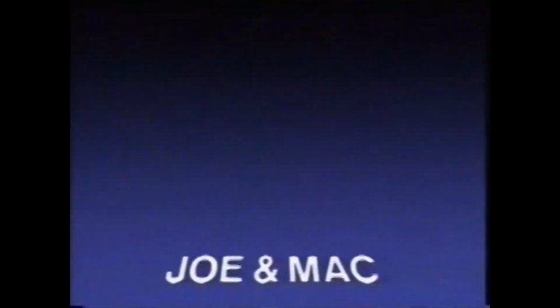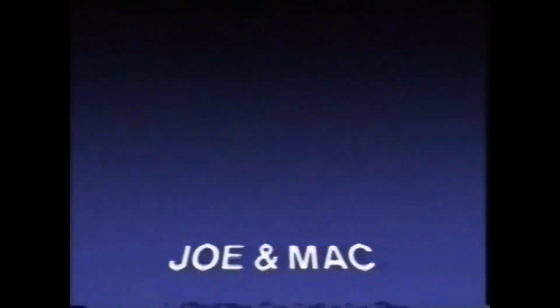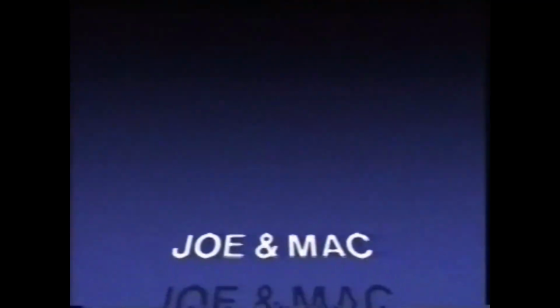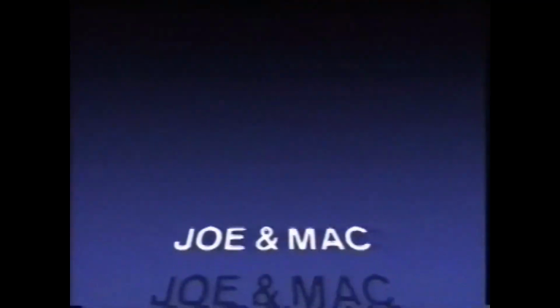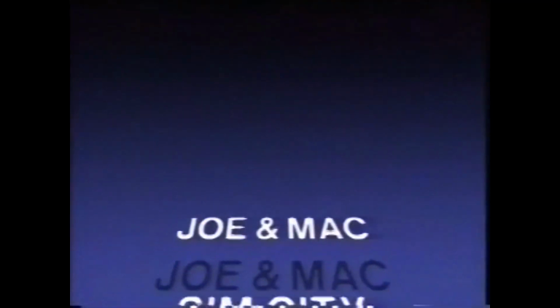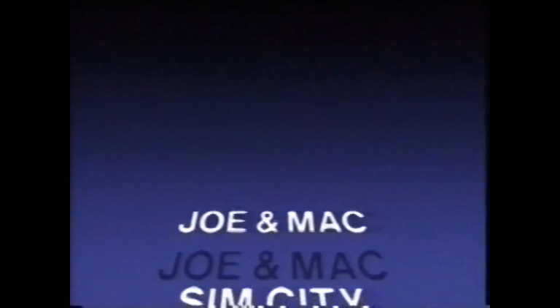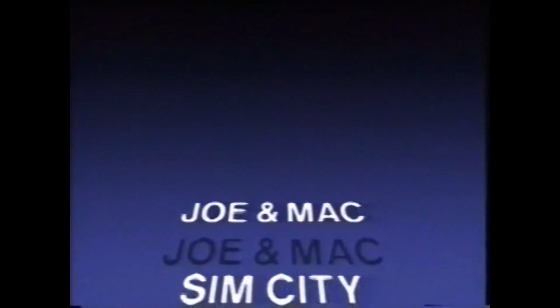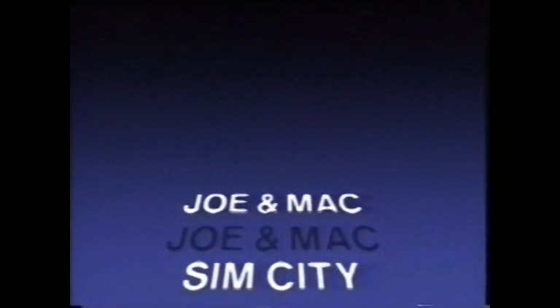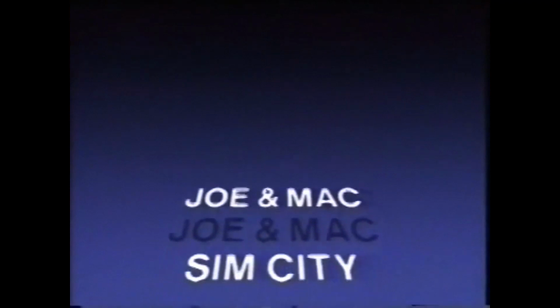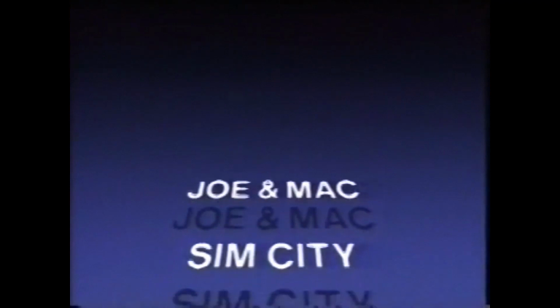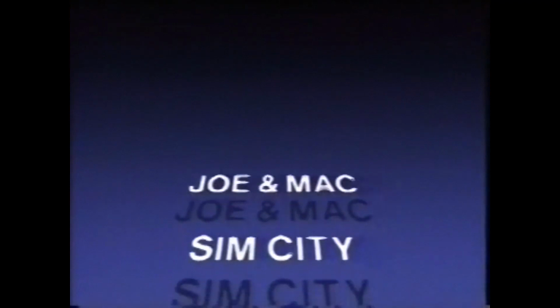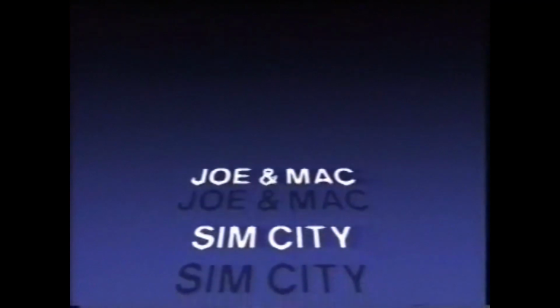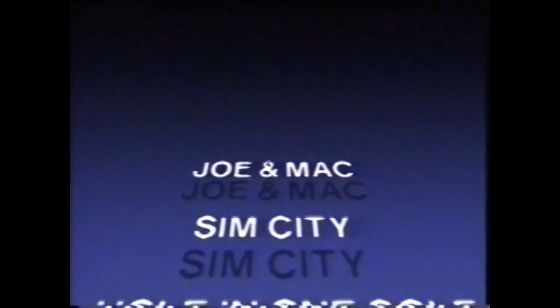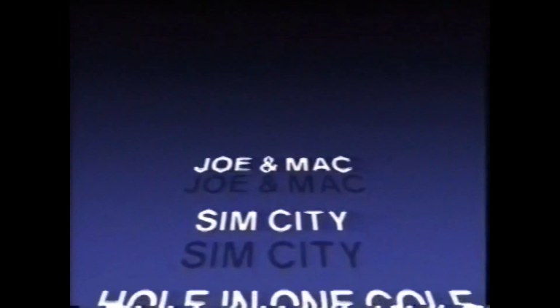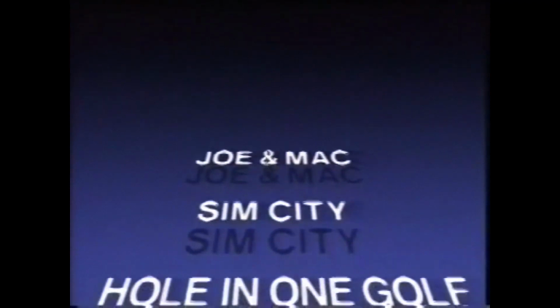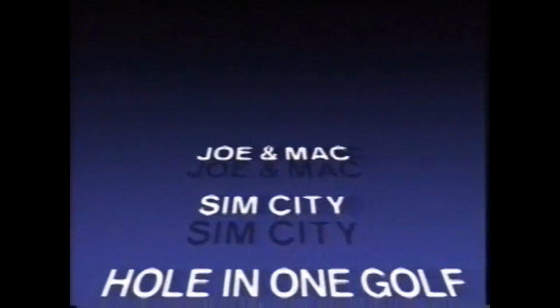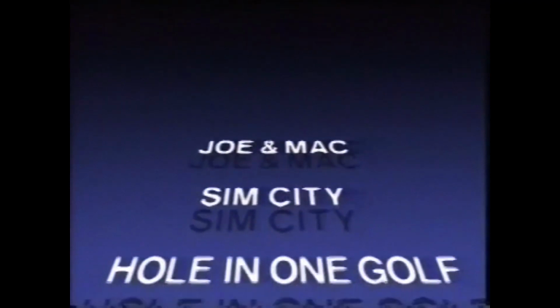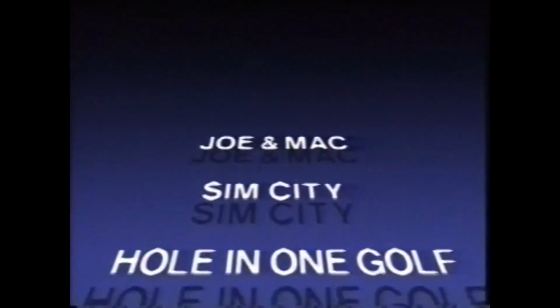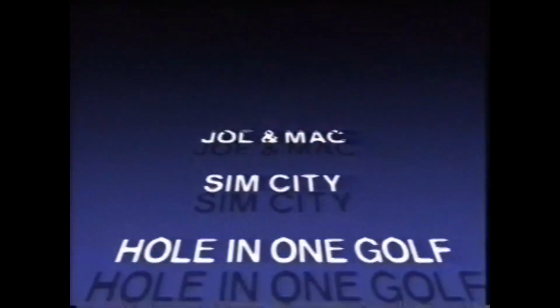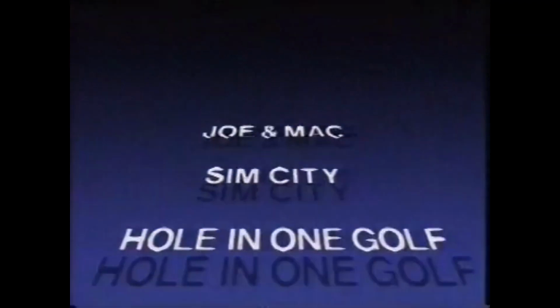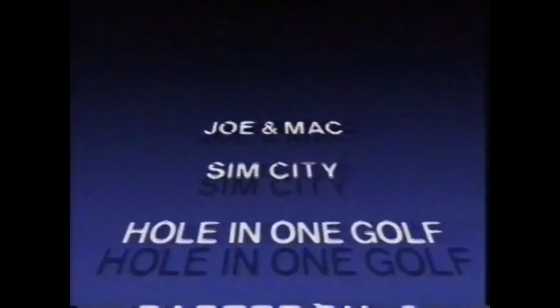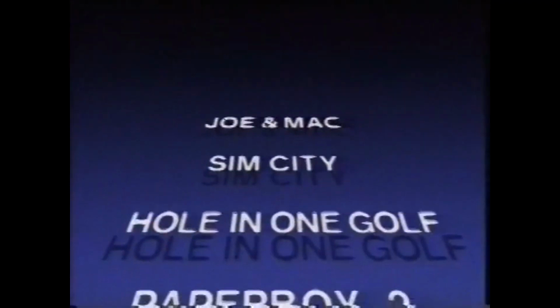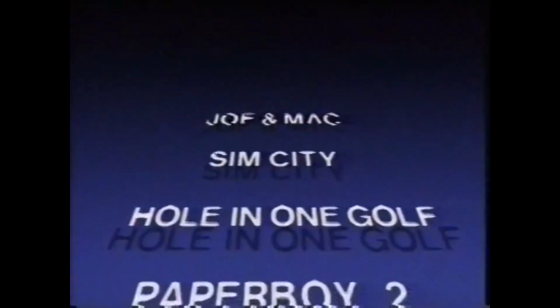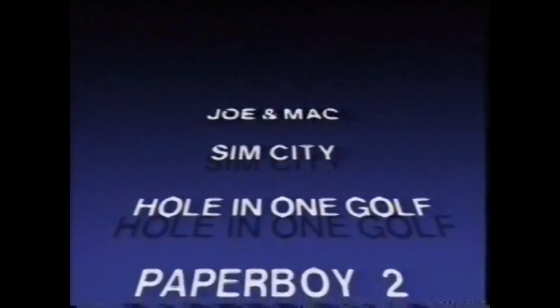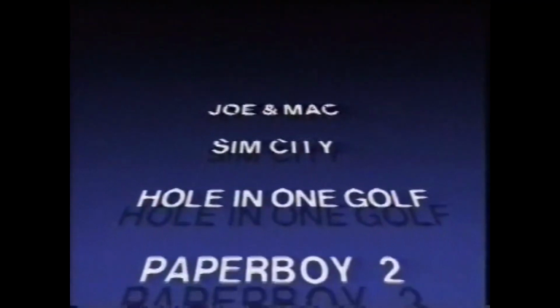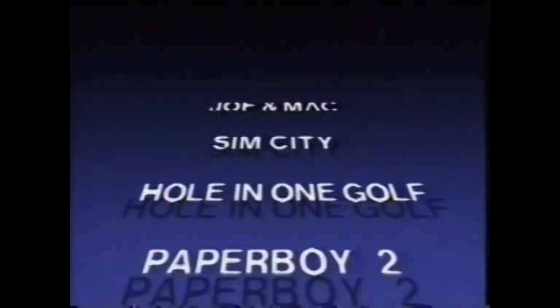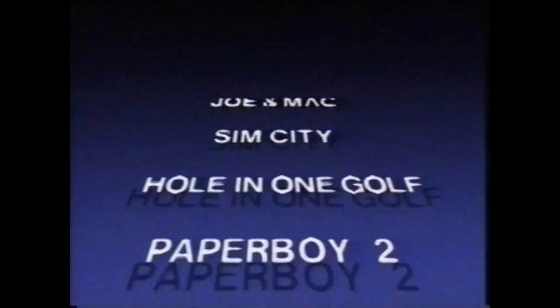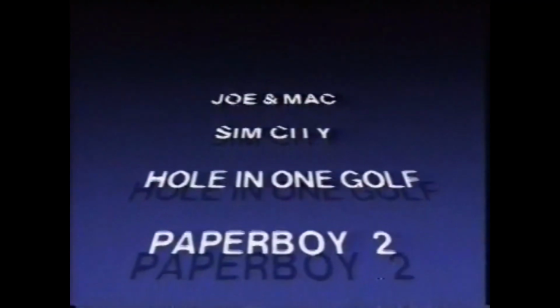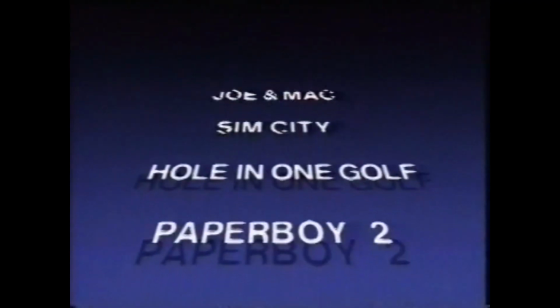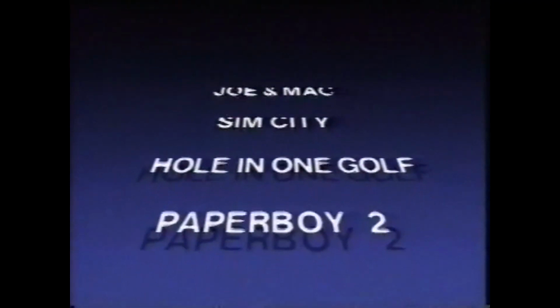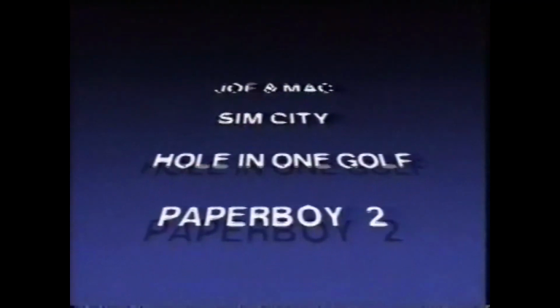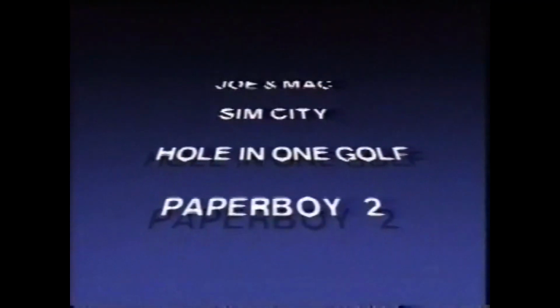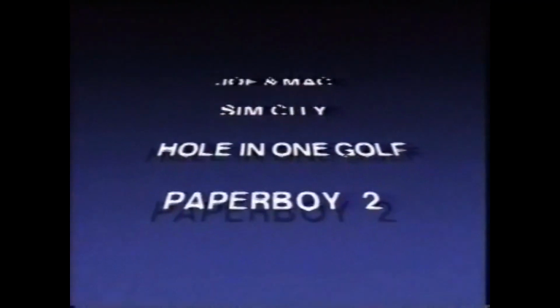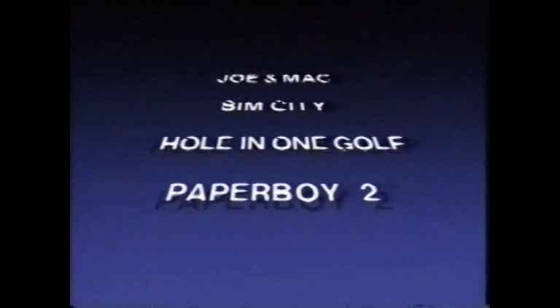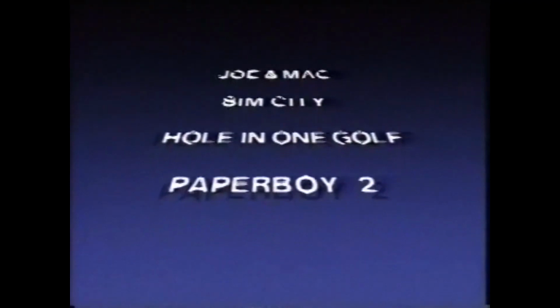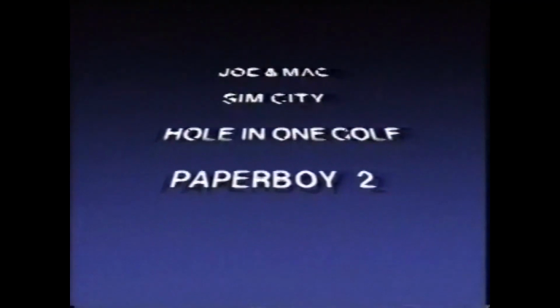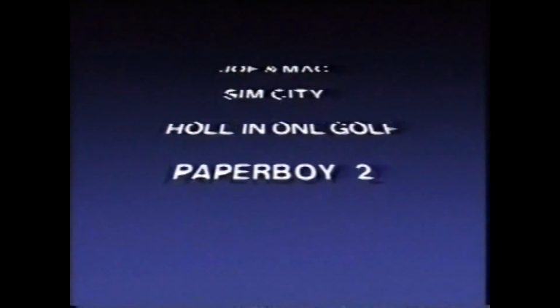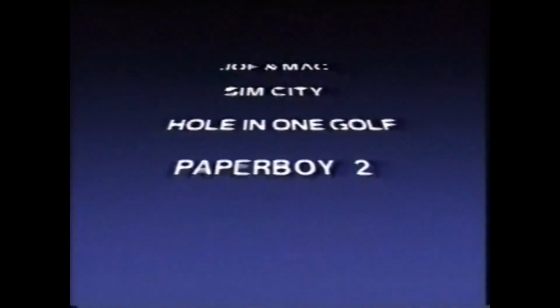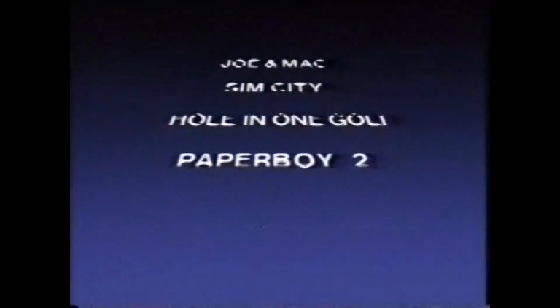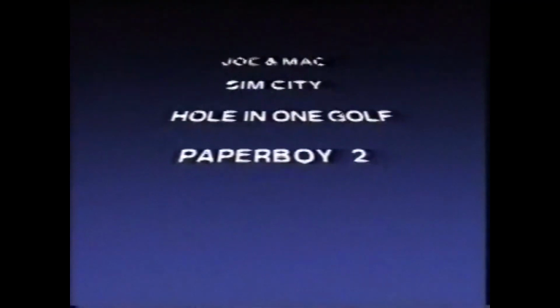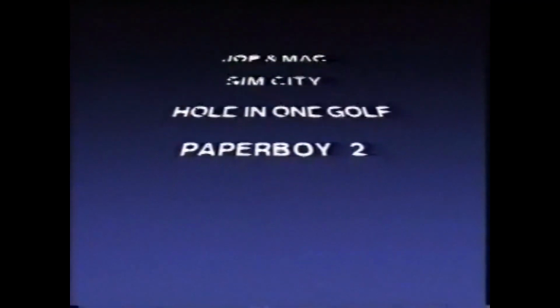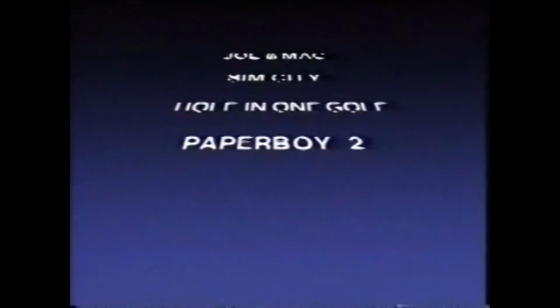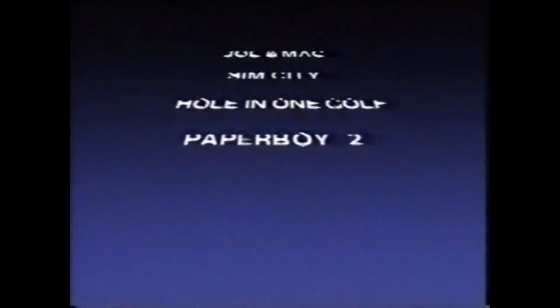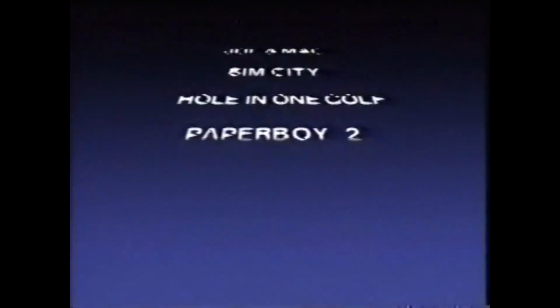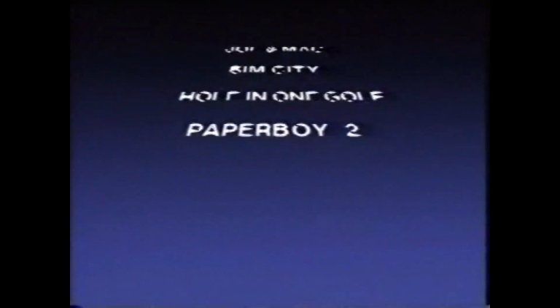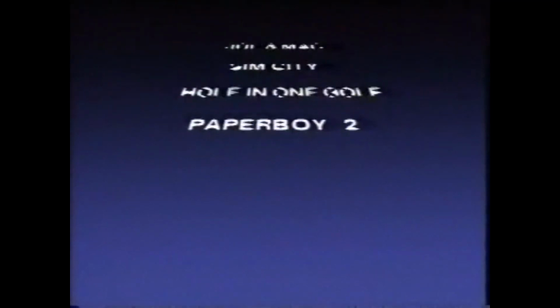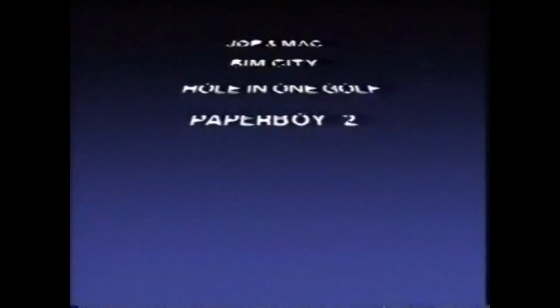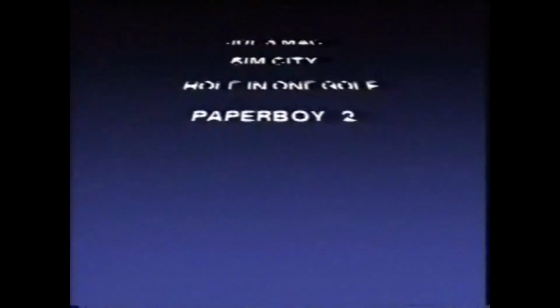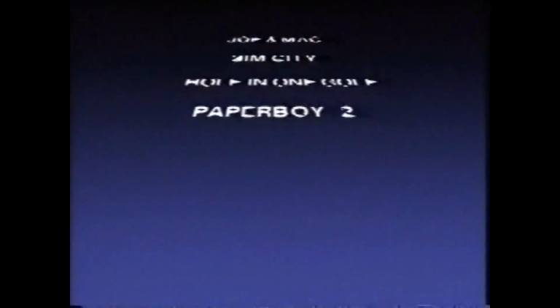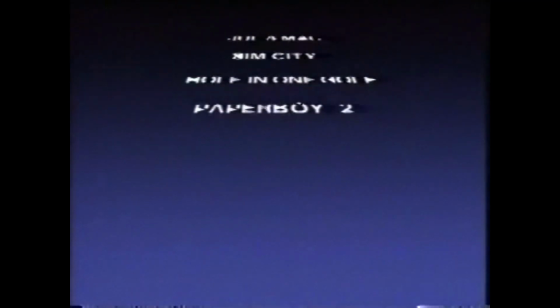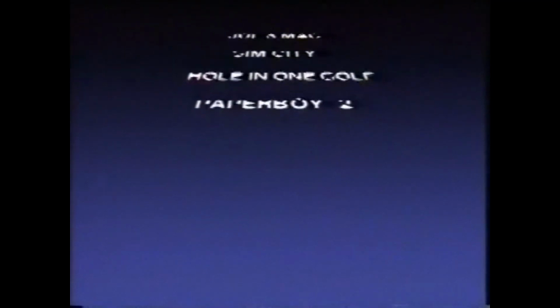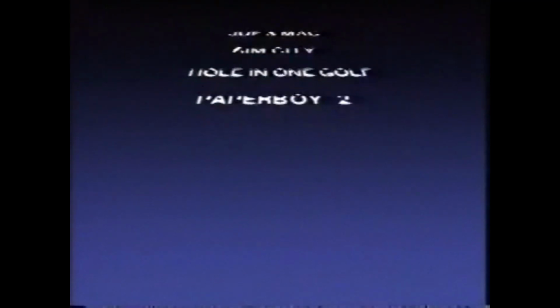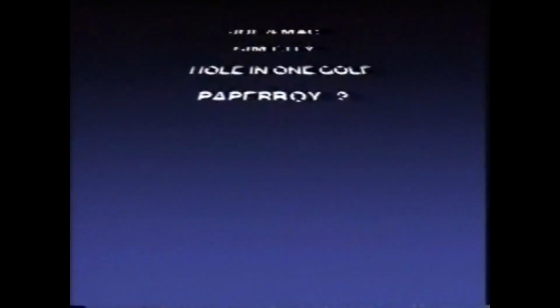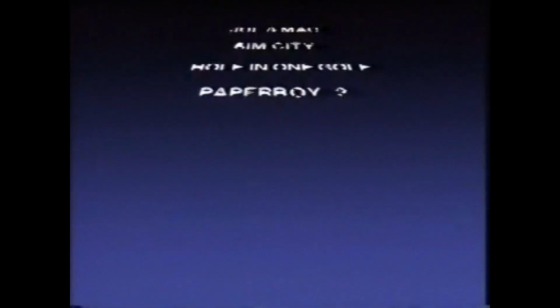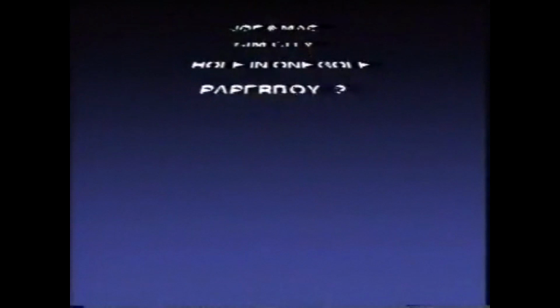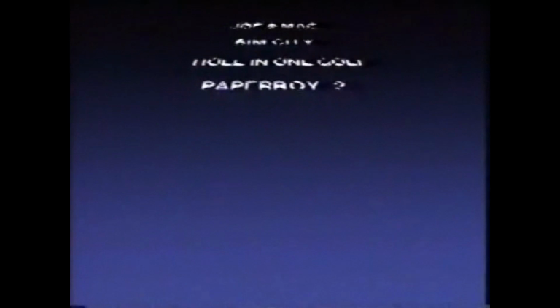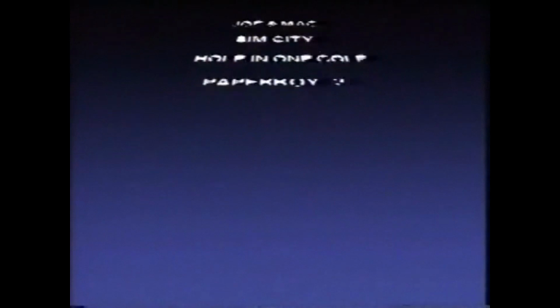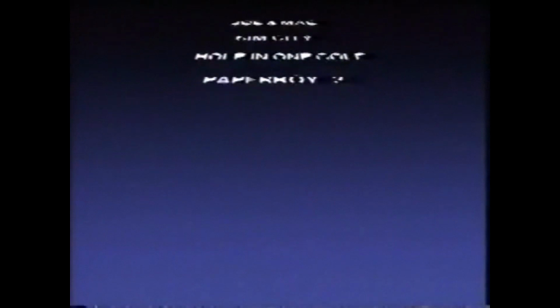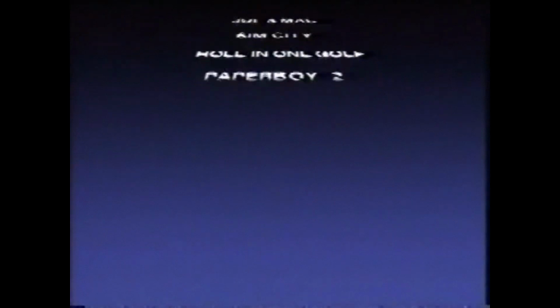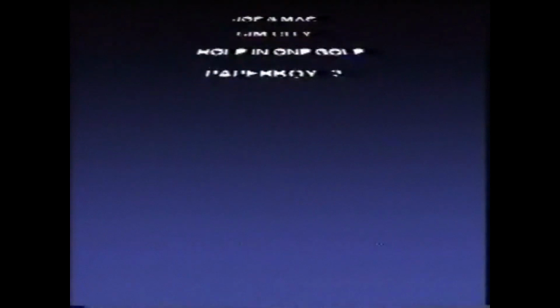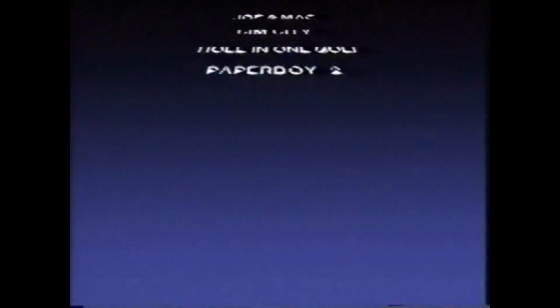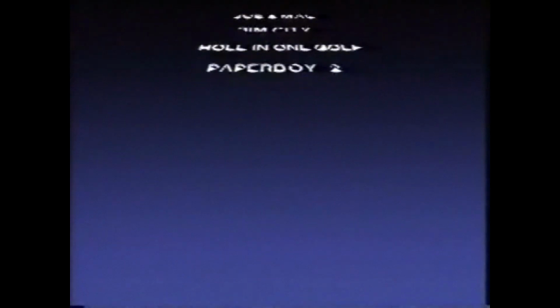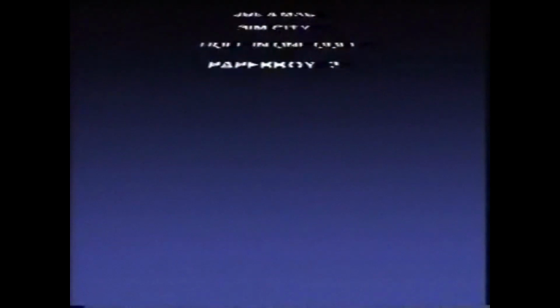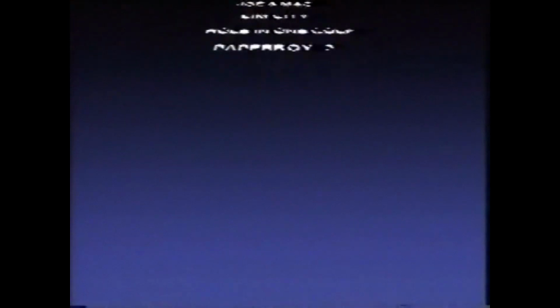Y muchos títulos más: Joy and Max, SimCity, Howling One Golf, Paperboy 2. Y esto es solo el principio.